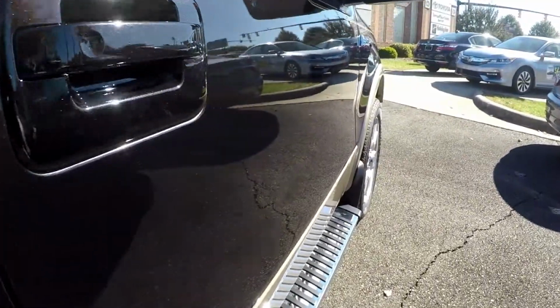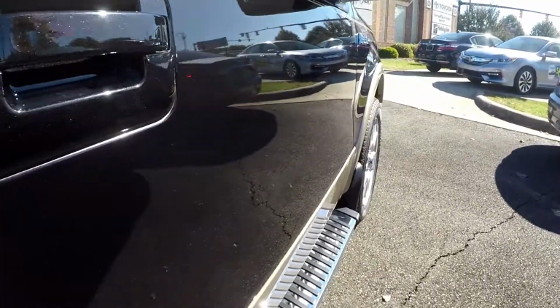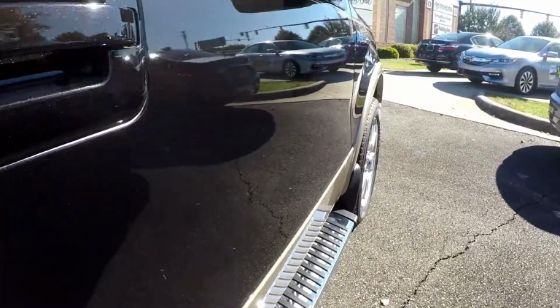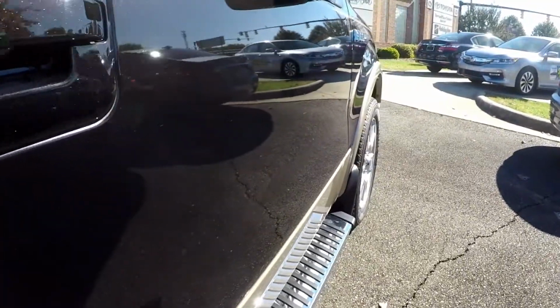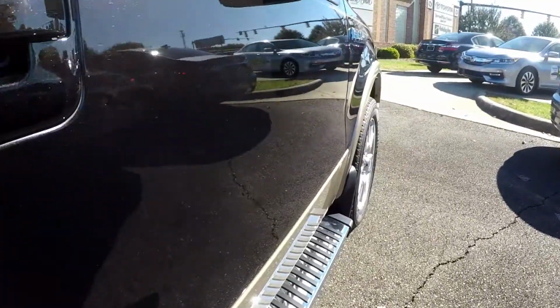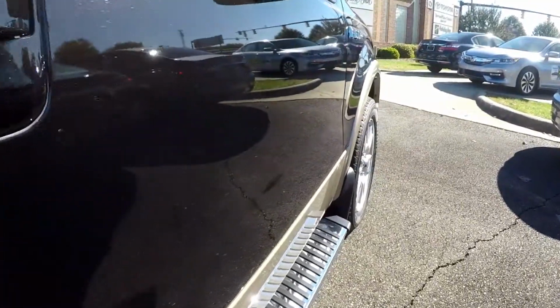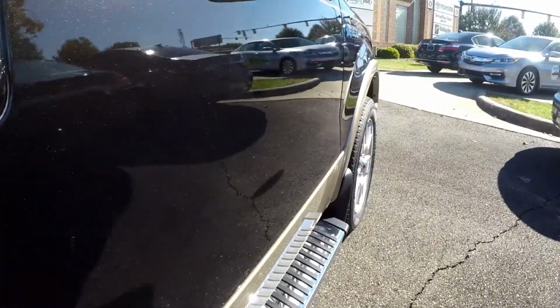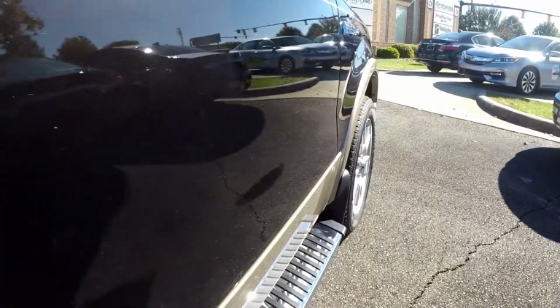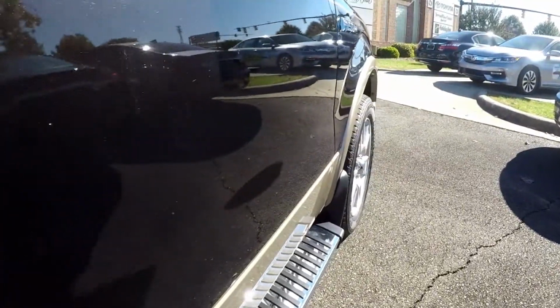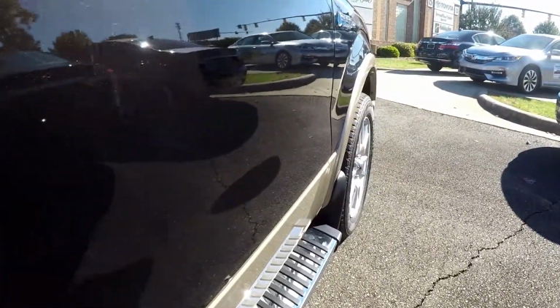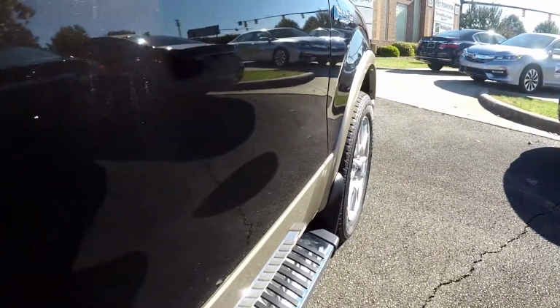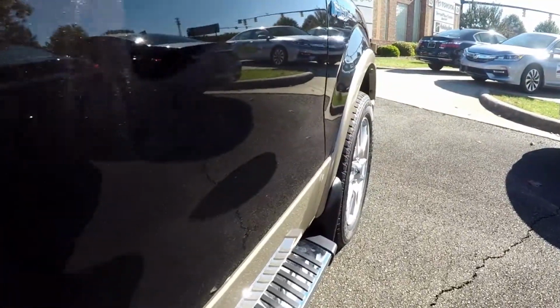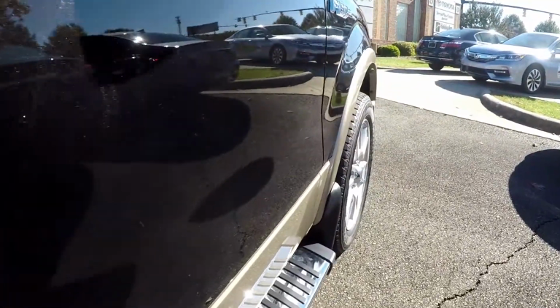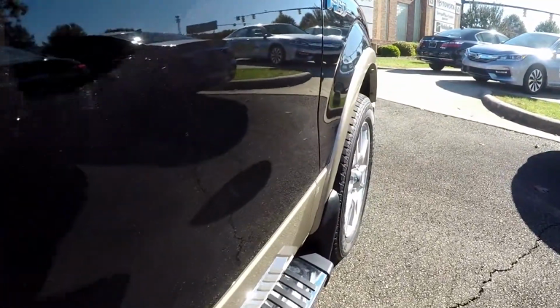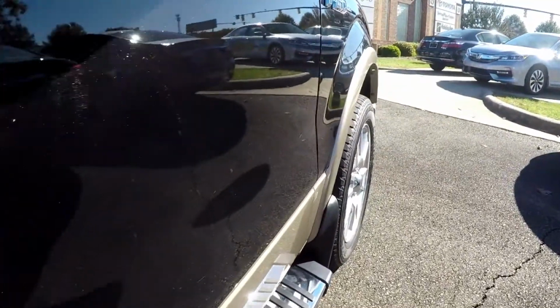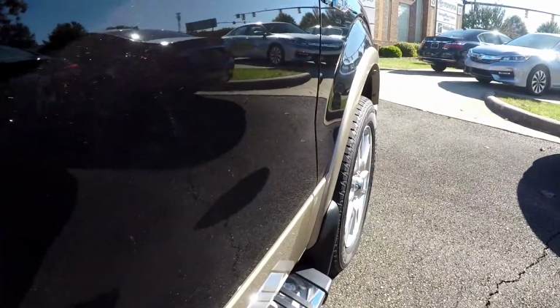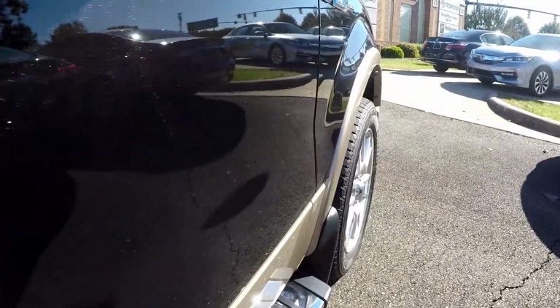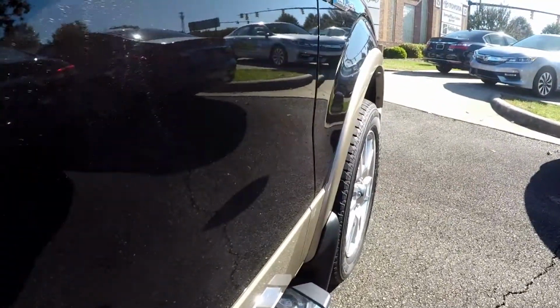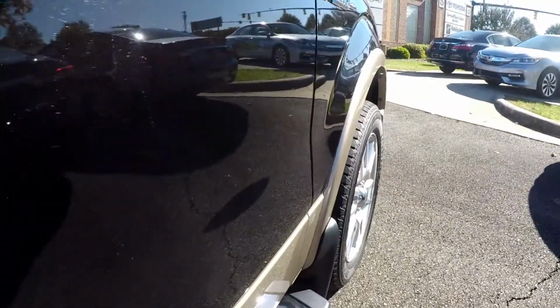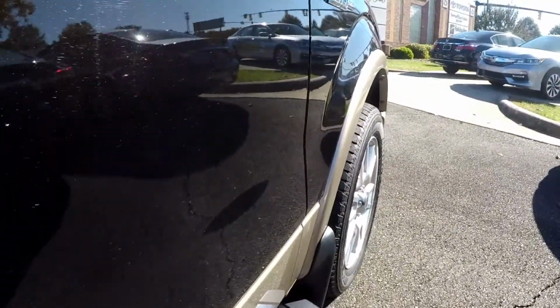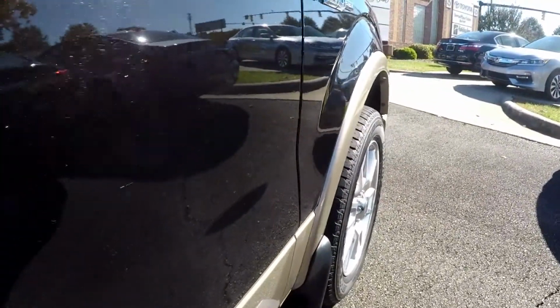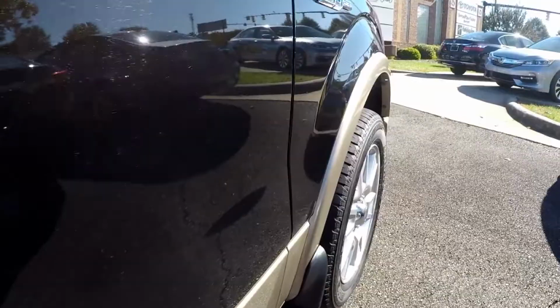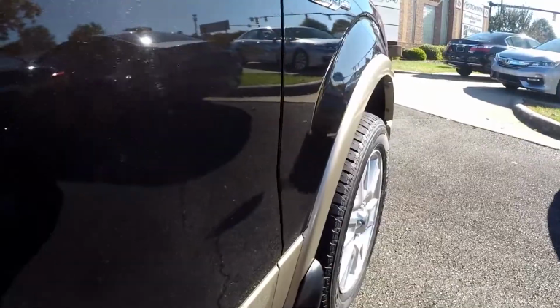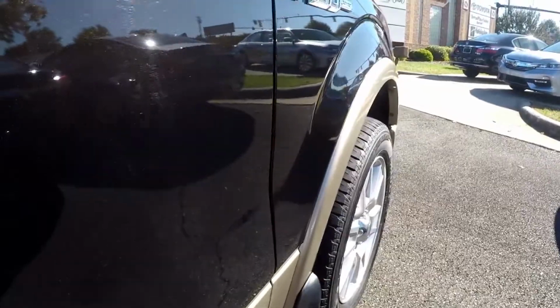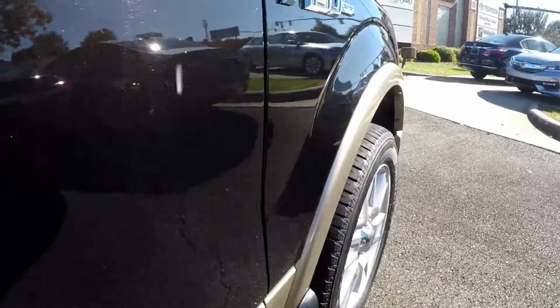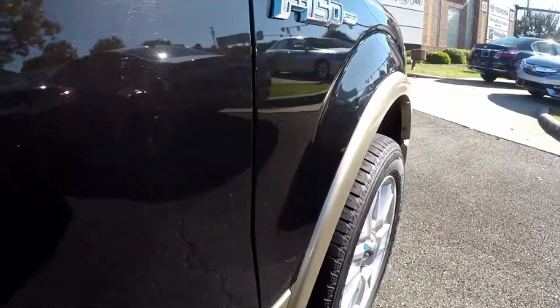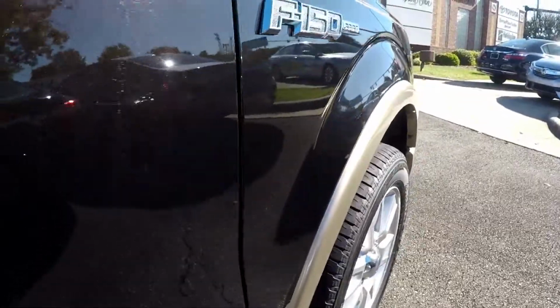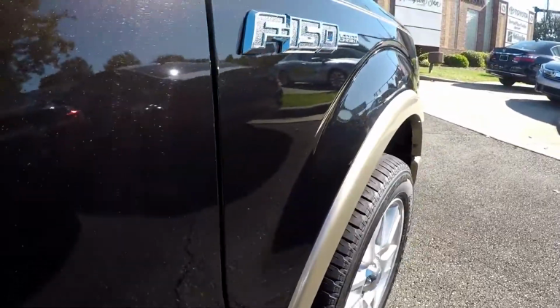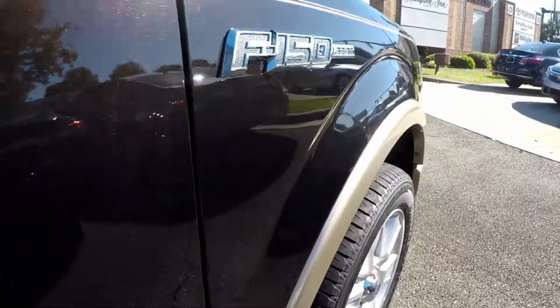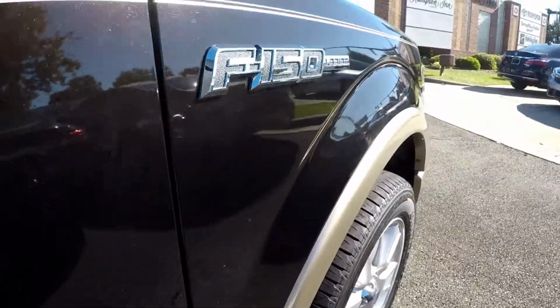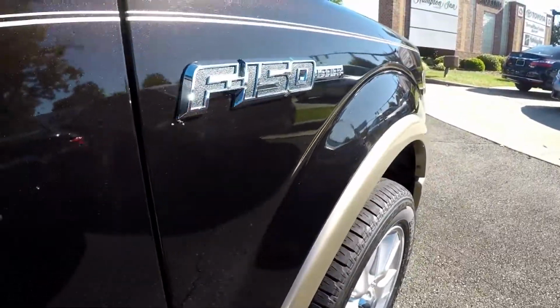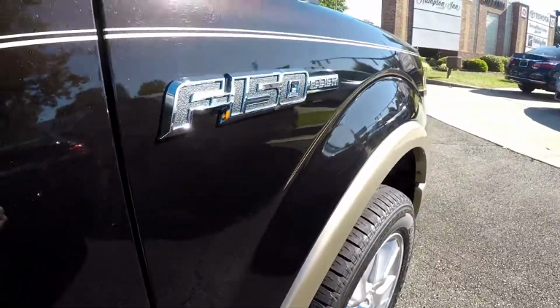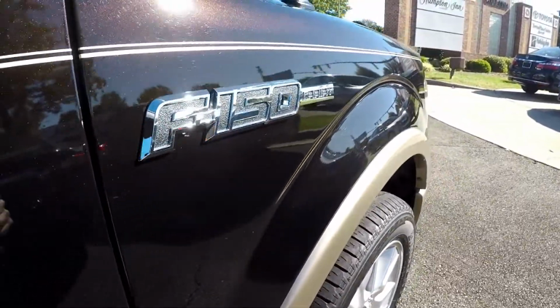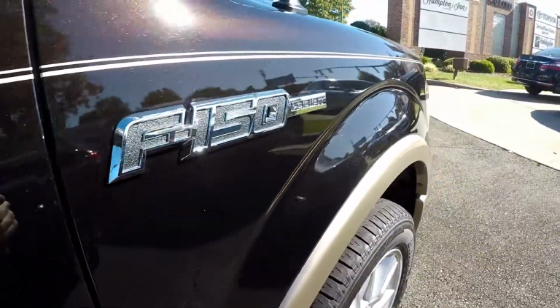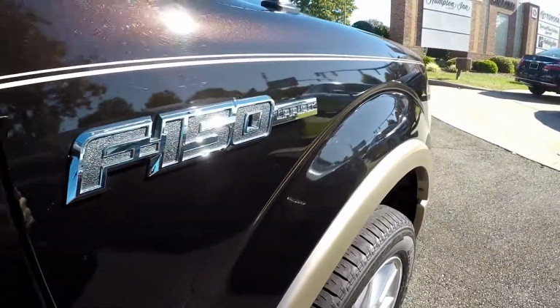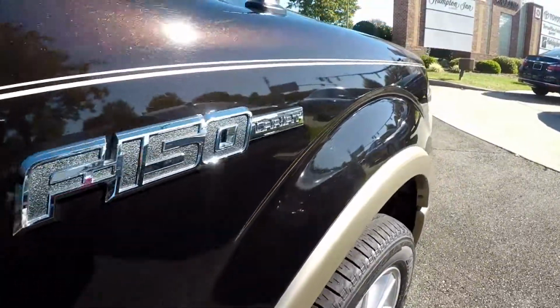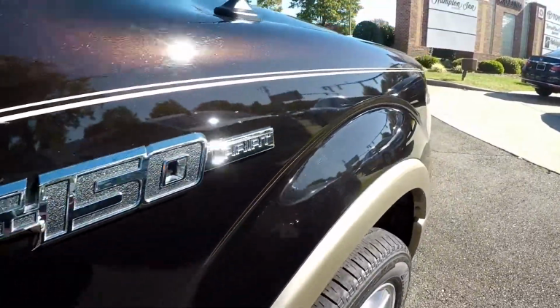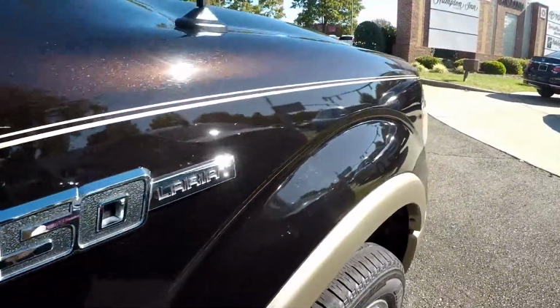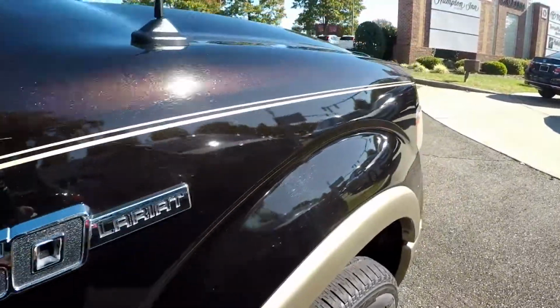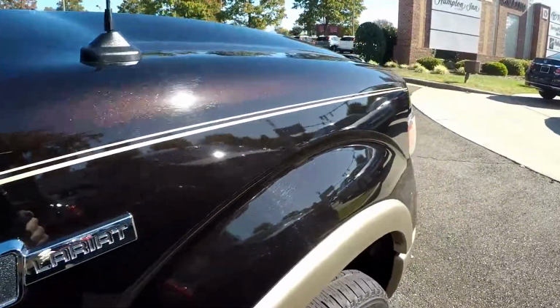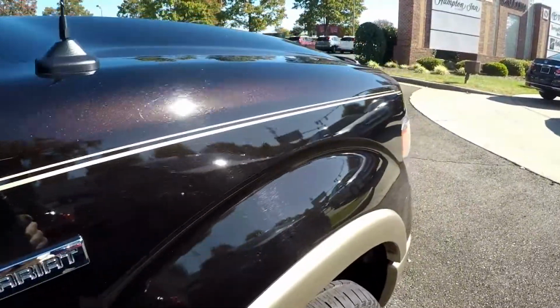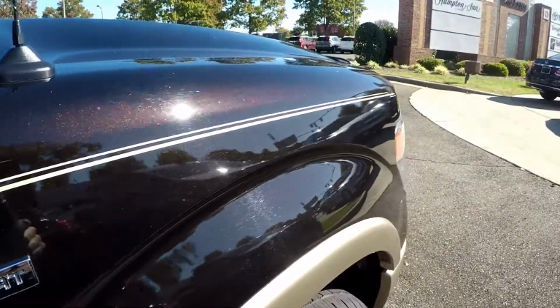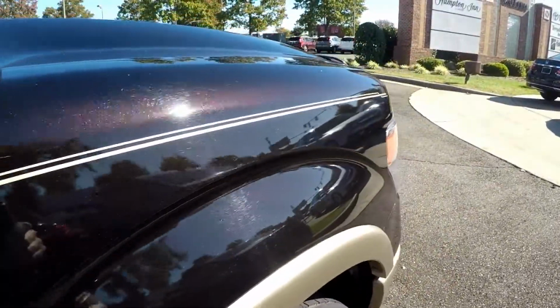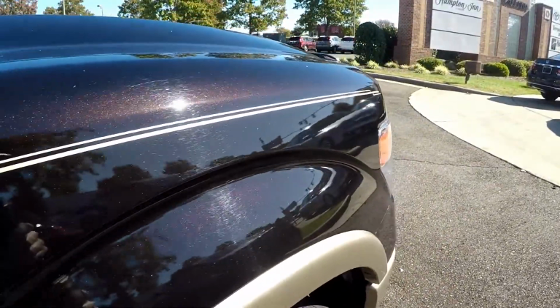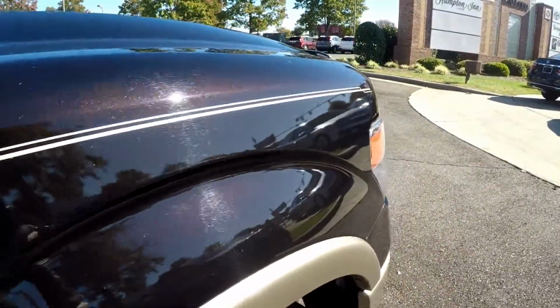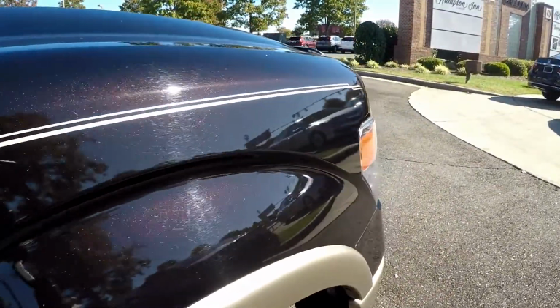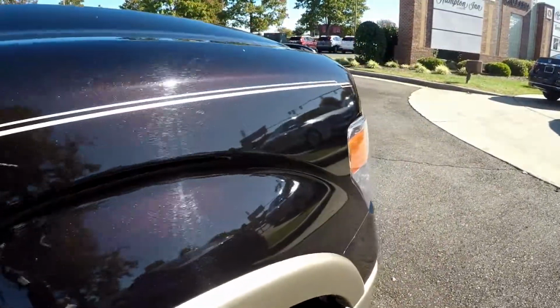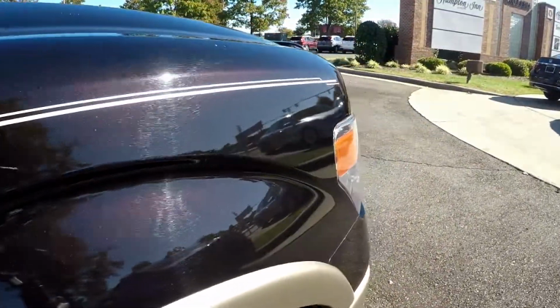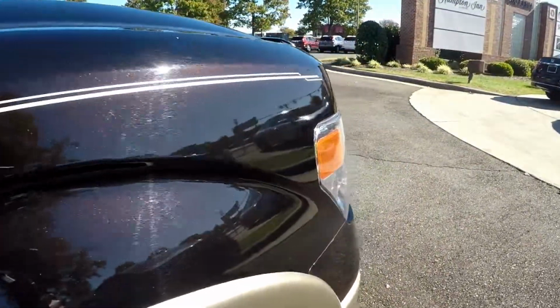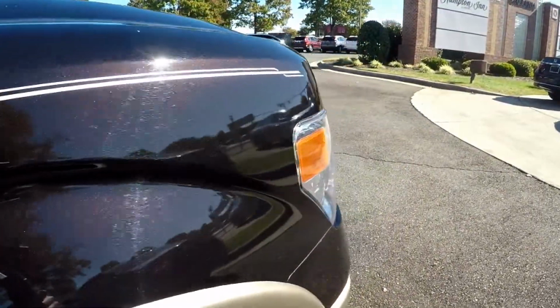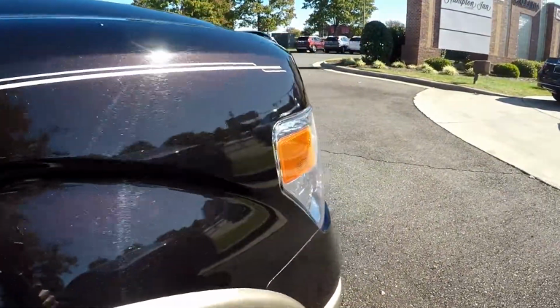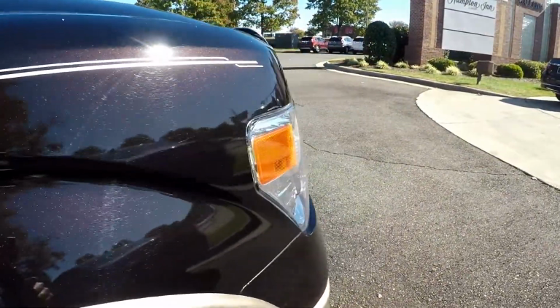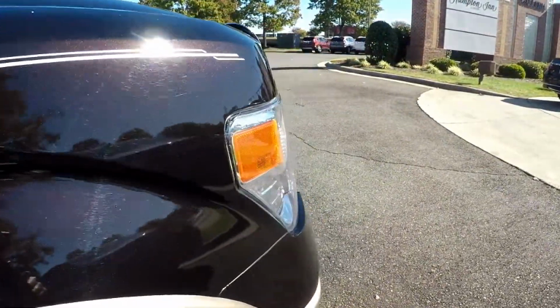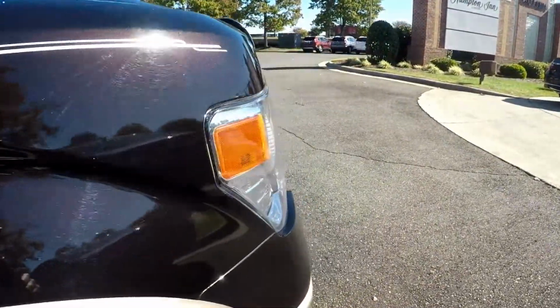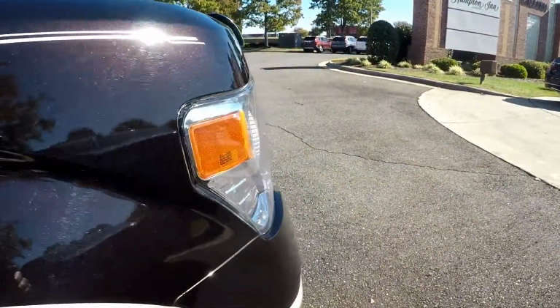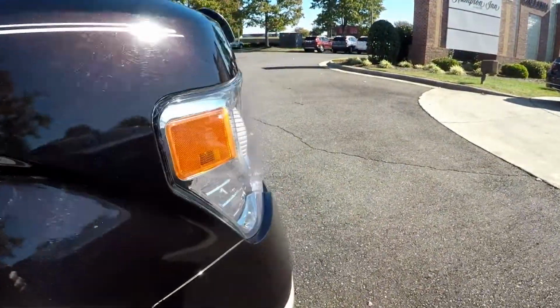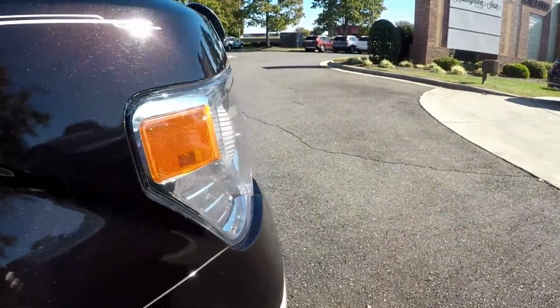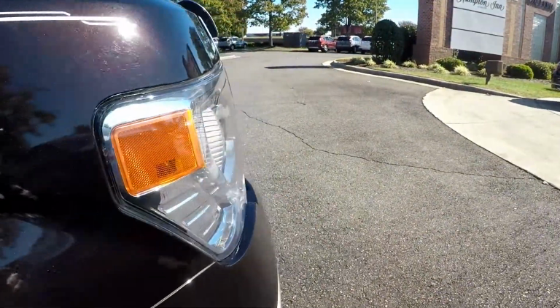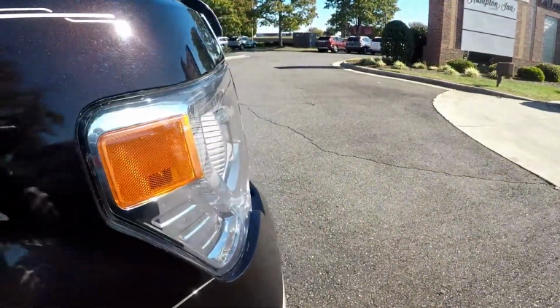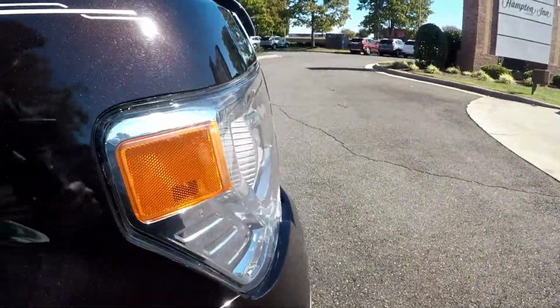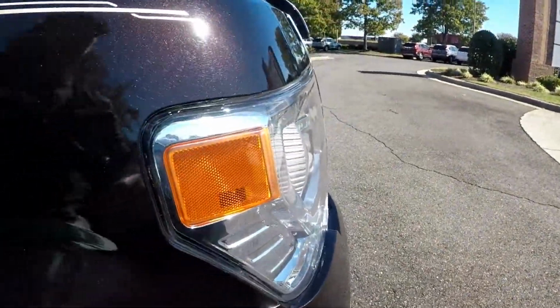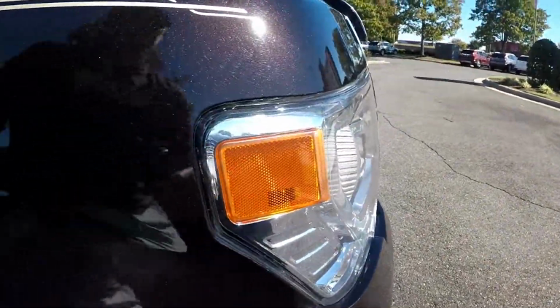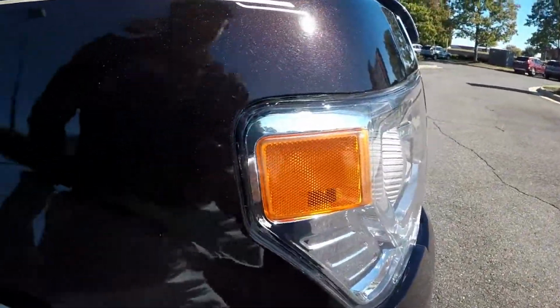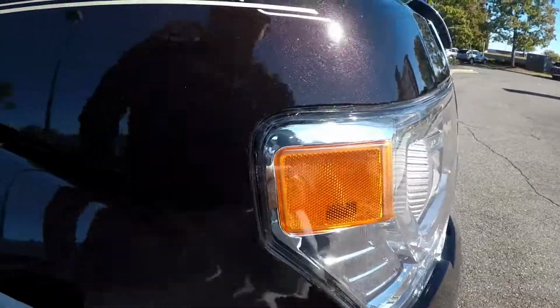Really no kind of wear at all on the rubber or plastic, and of course all the panels look really clean.